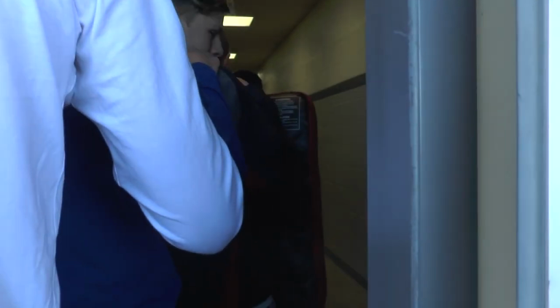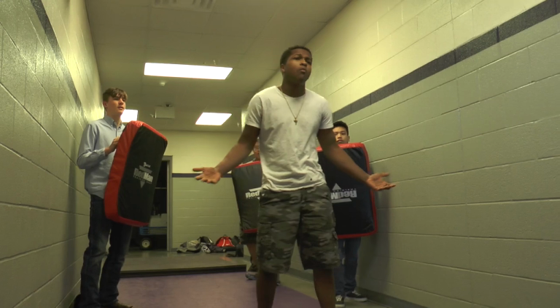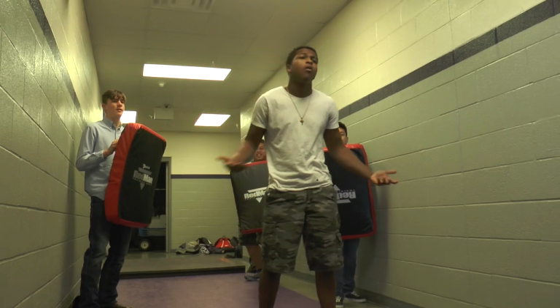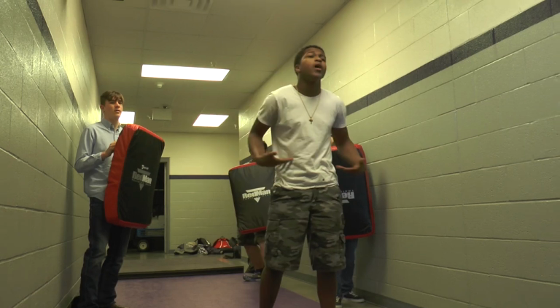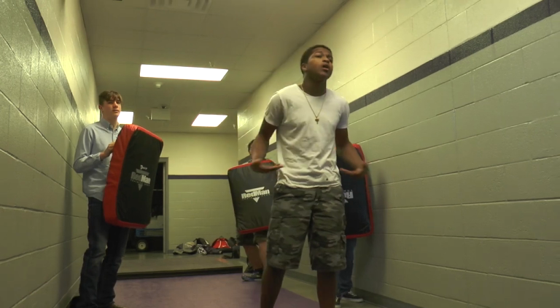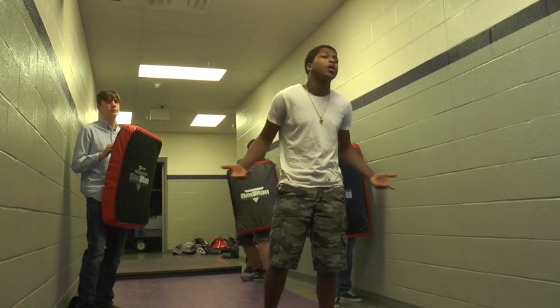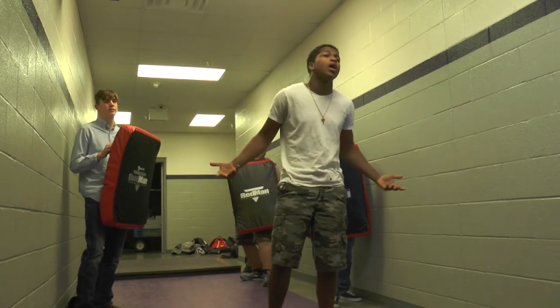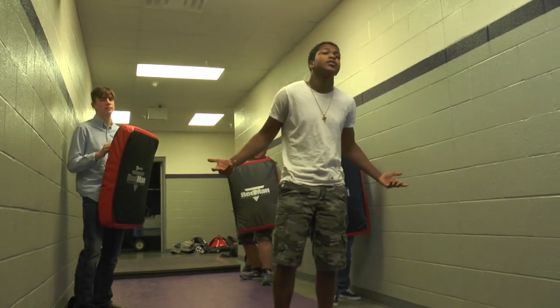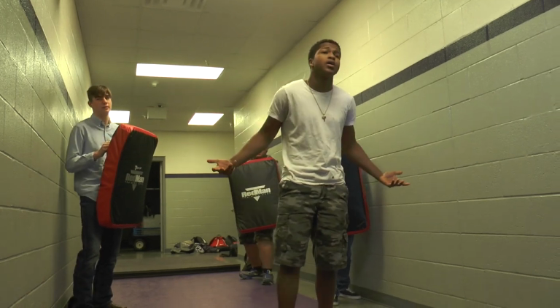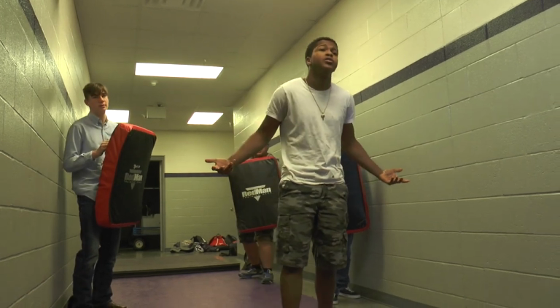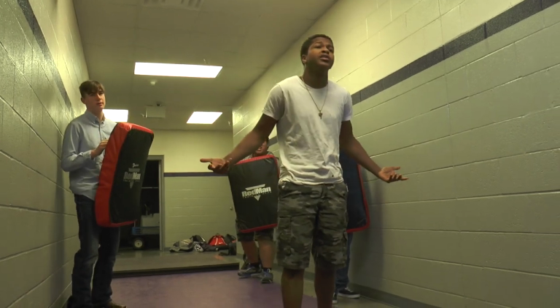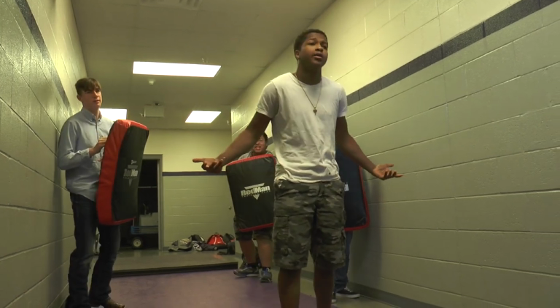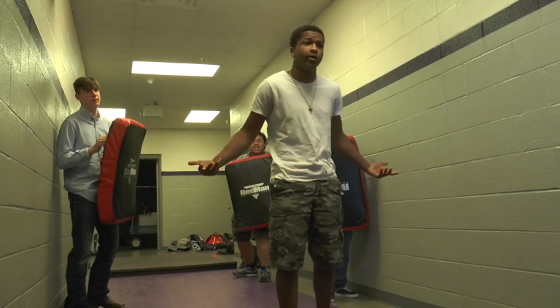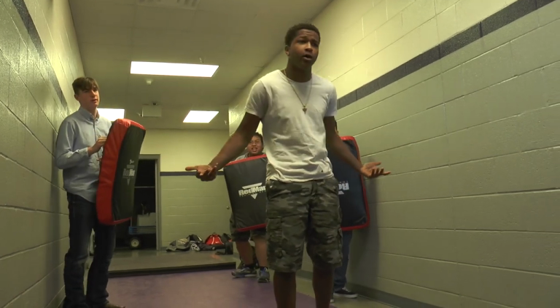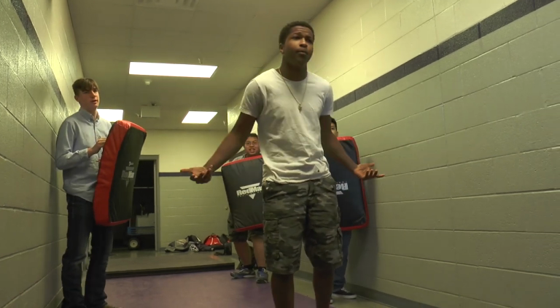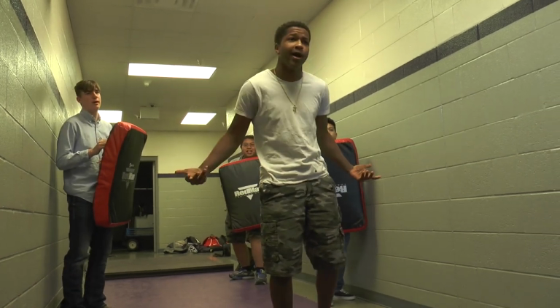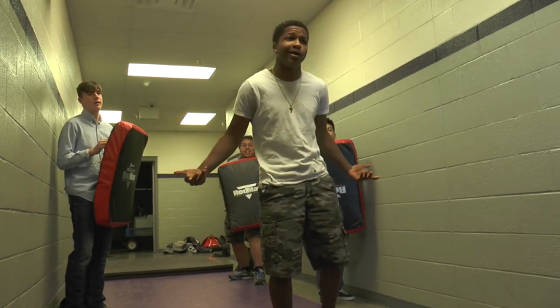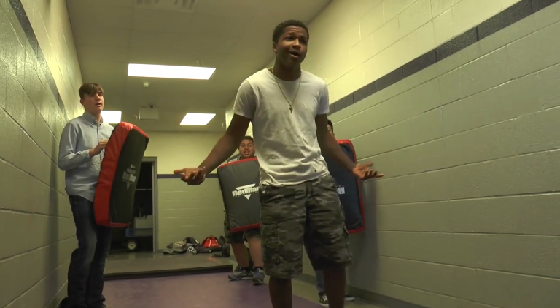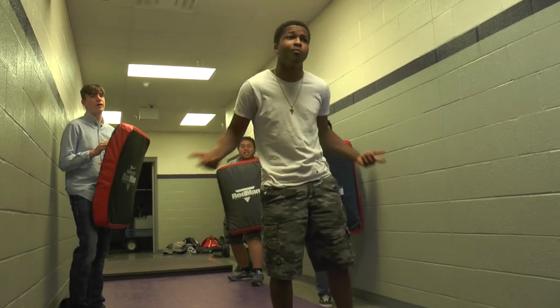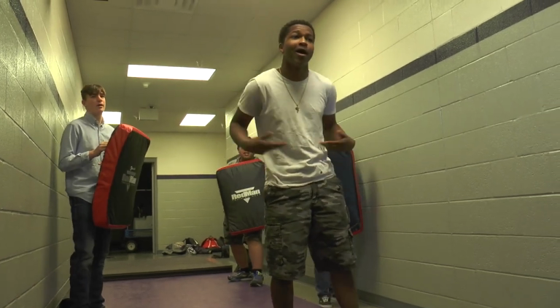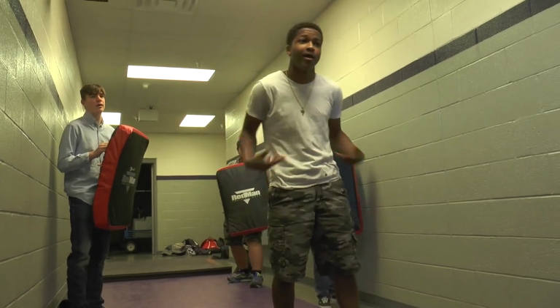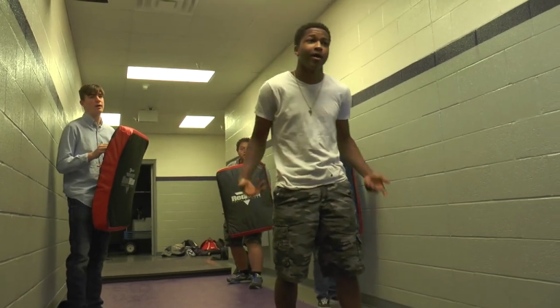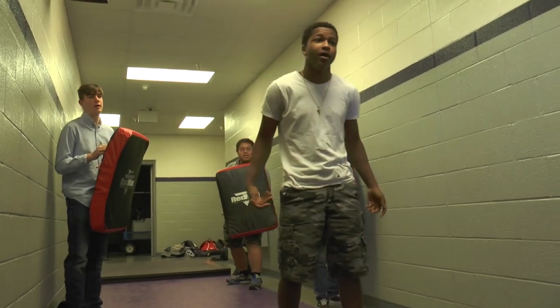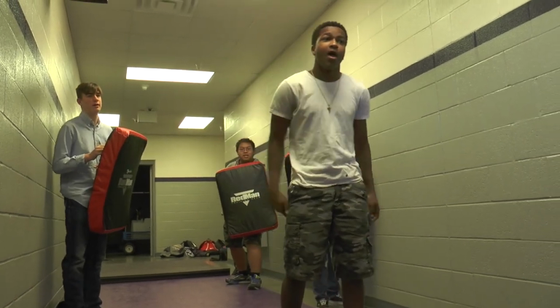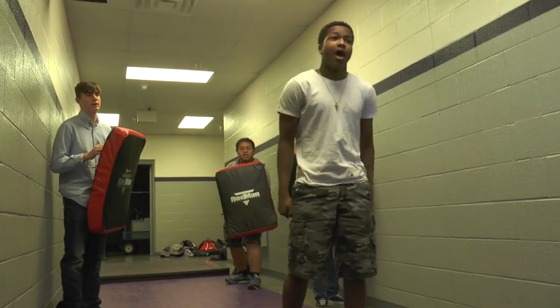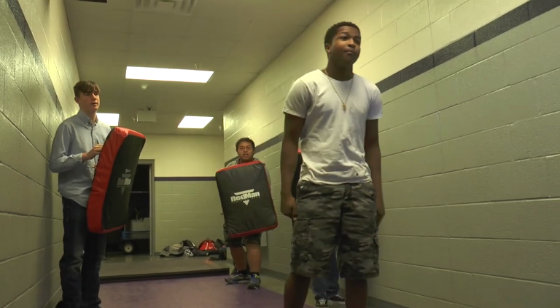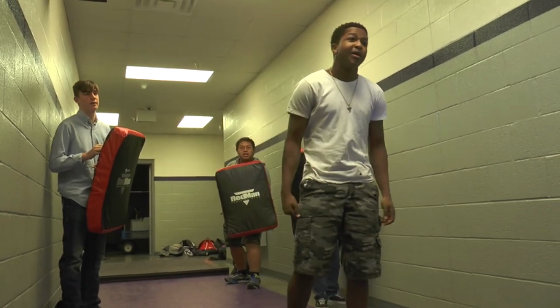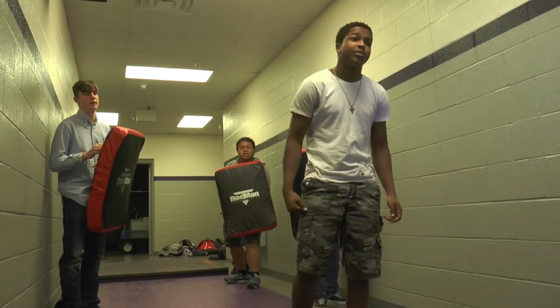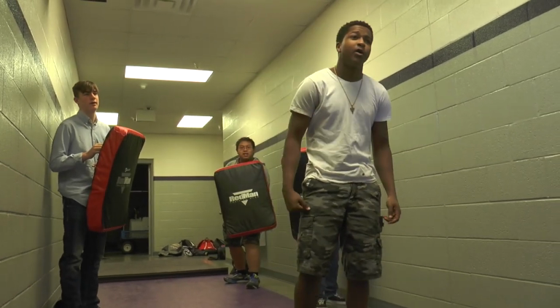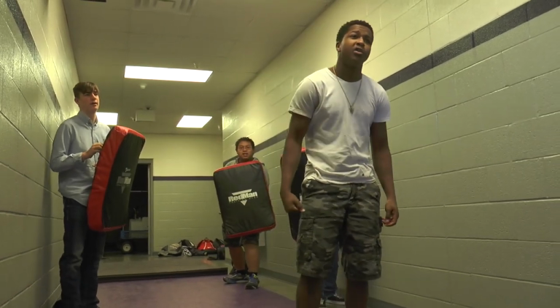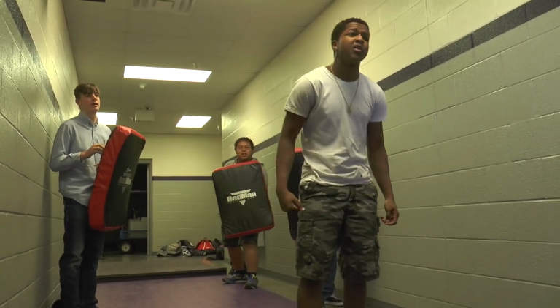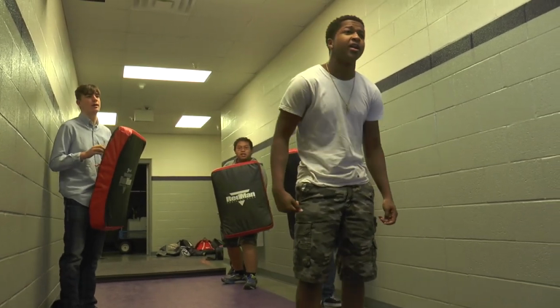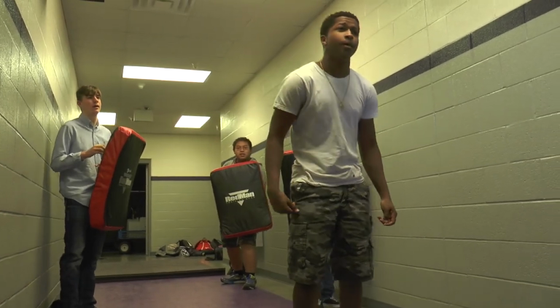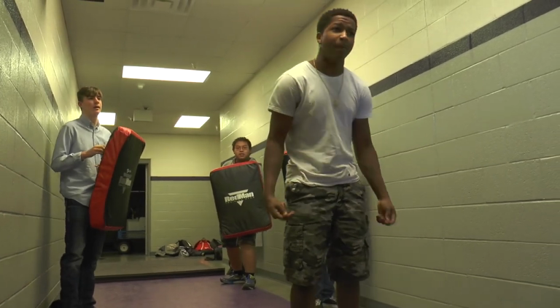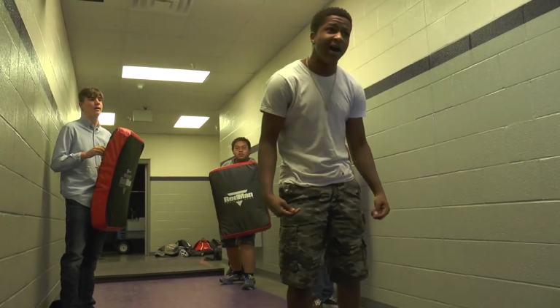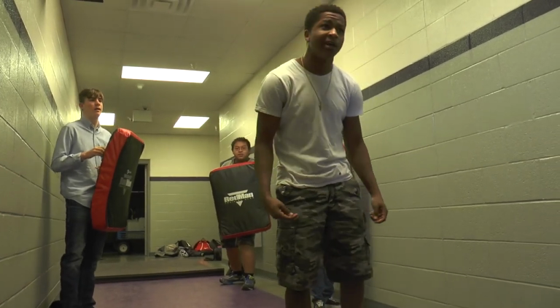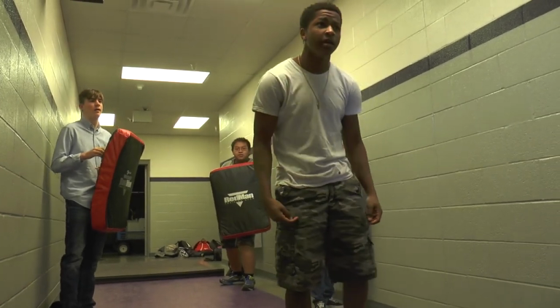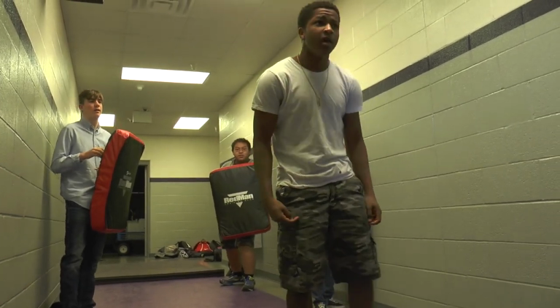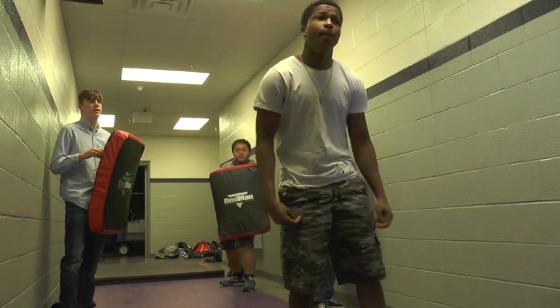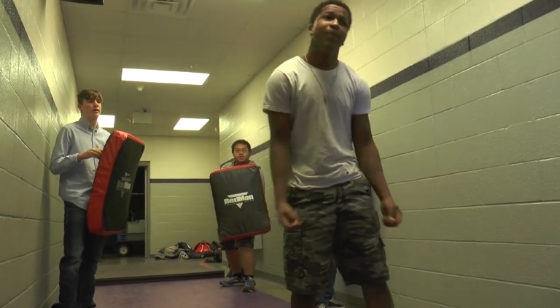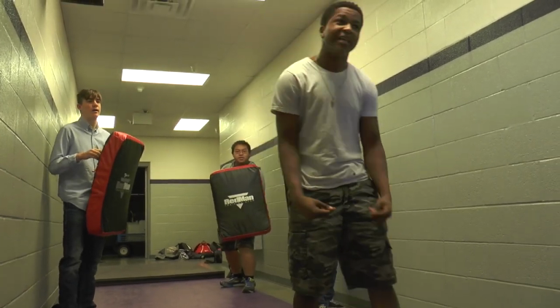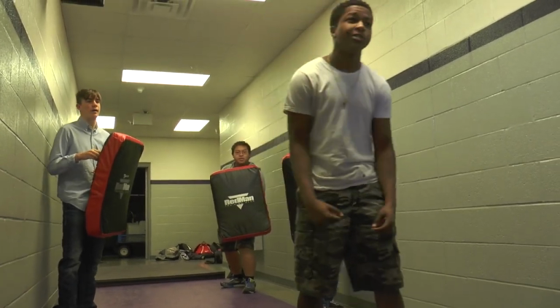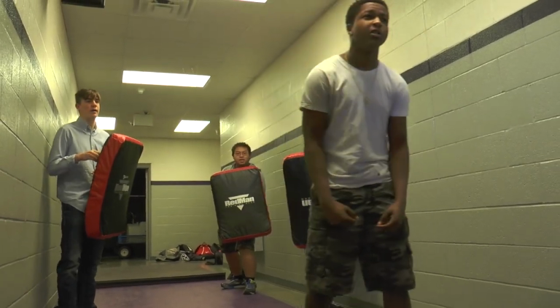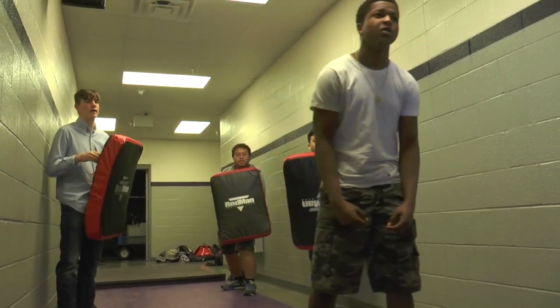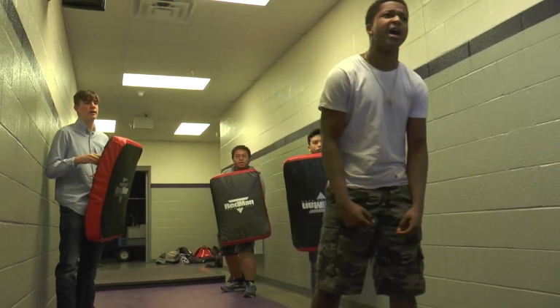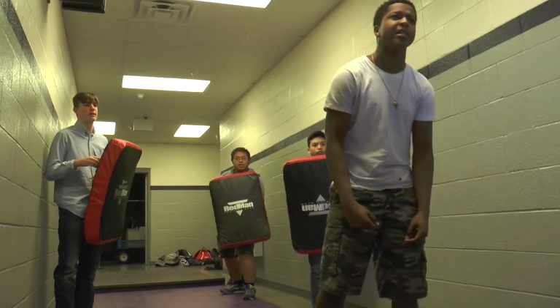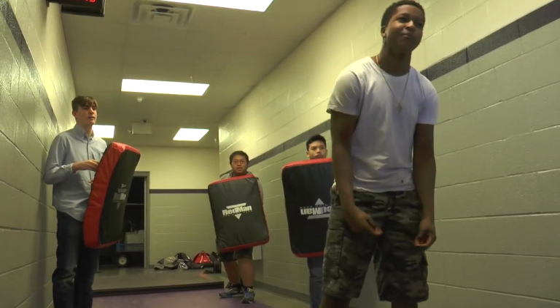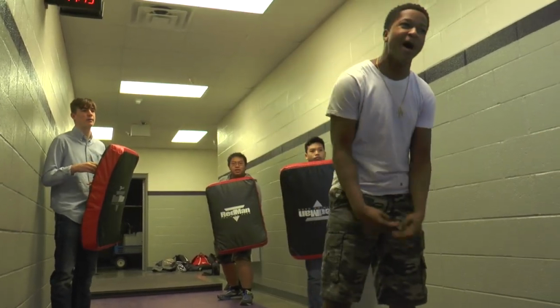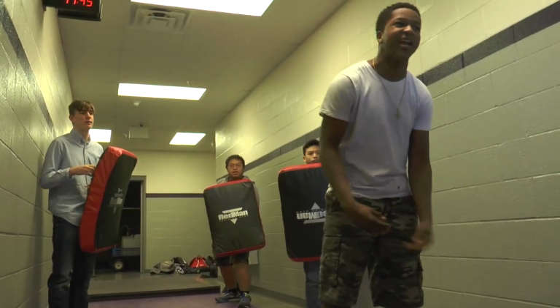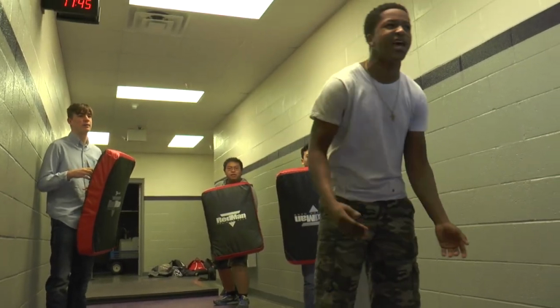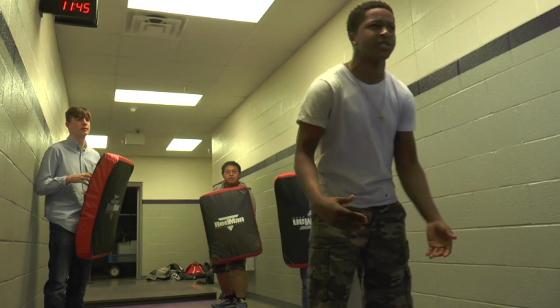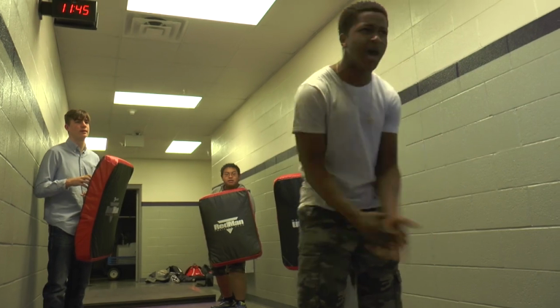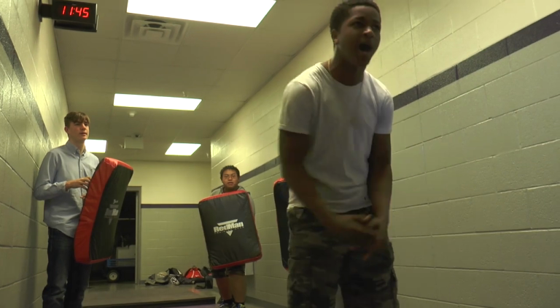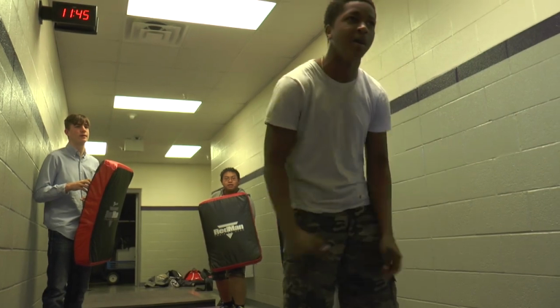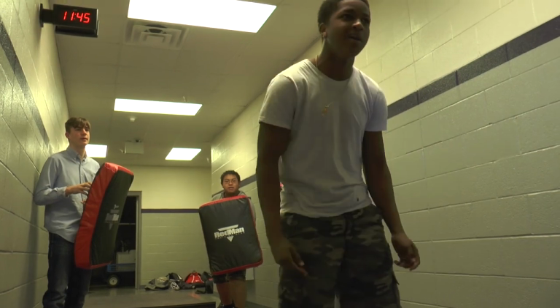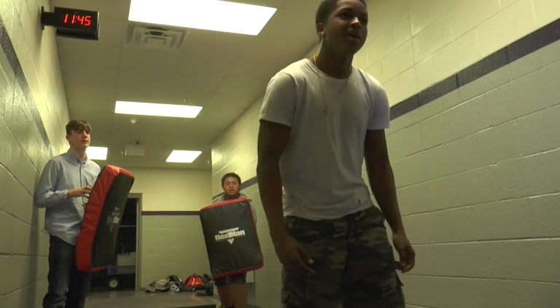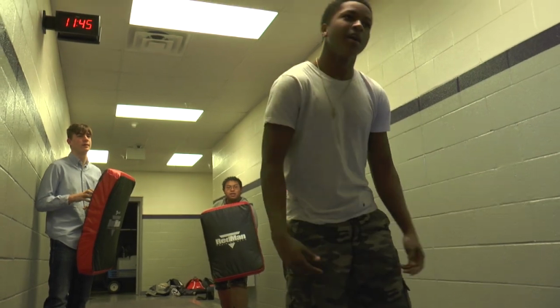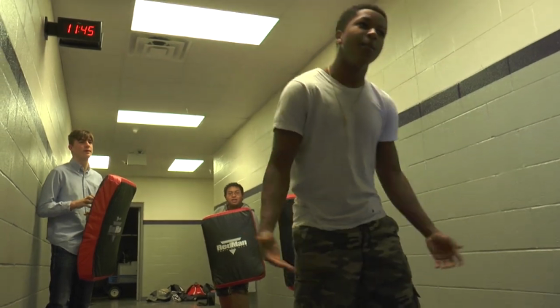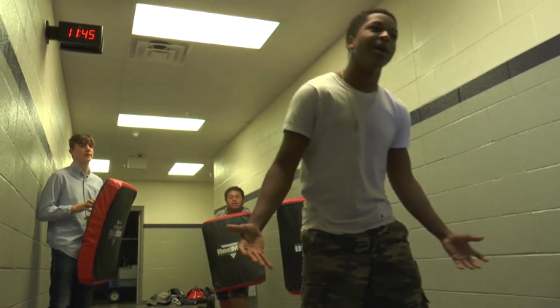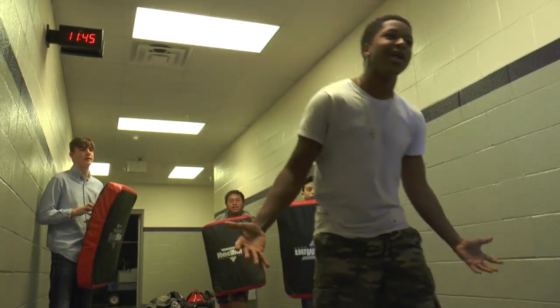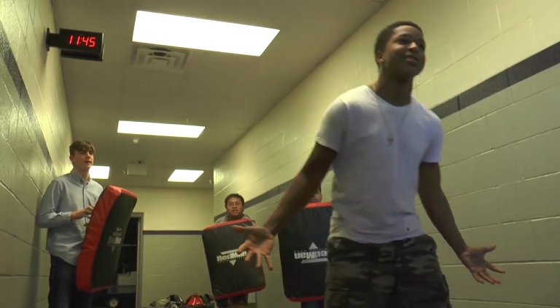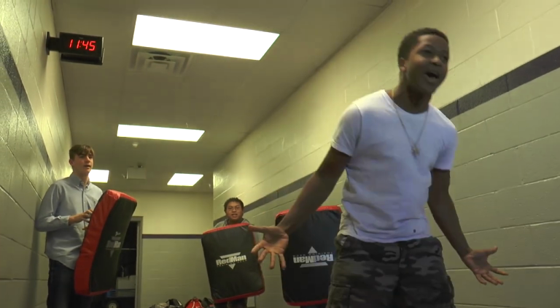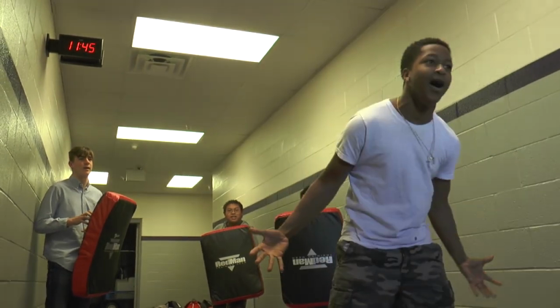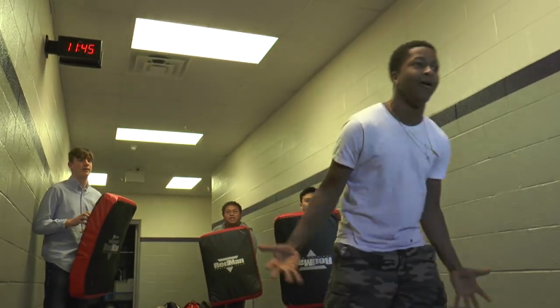I'm right here. I'll say what you want to do about it. I'm right here. I bet you won't do nothing about it. I bet you won't do nothing about it. Let's go! Come on, let's go!